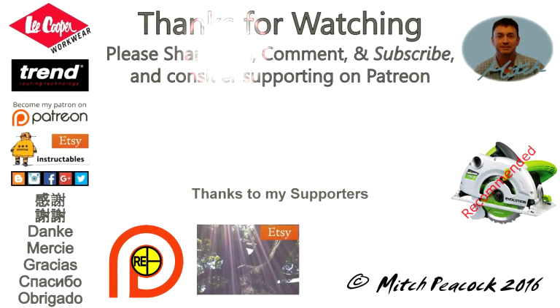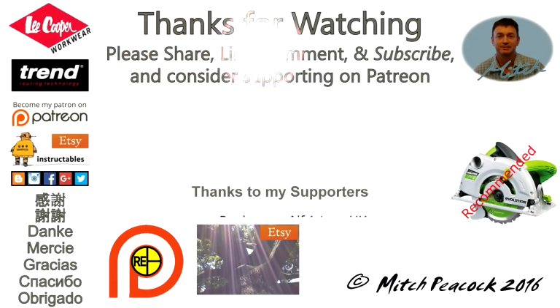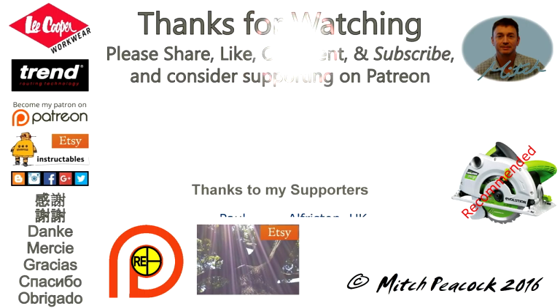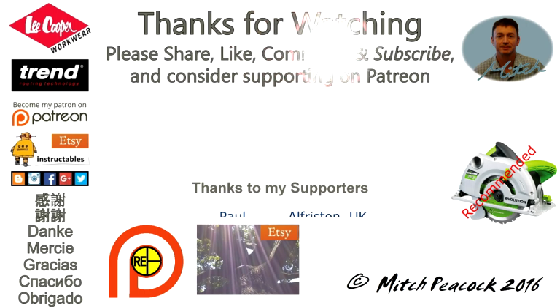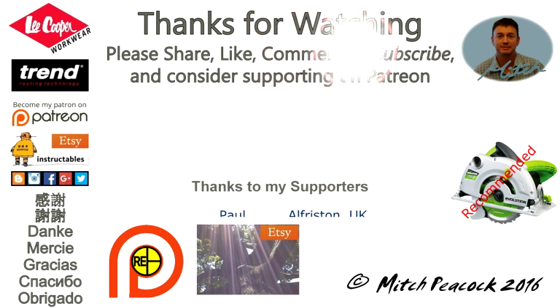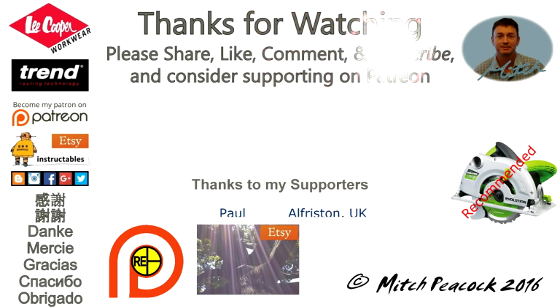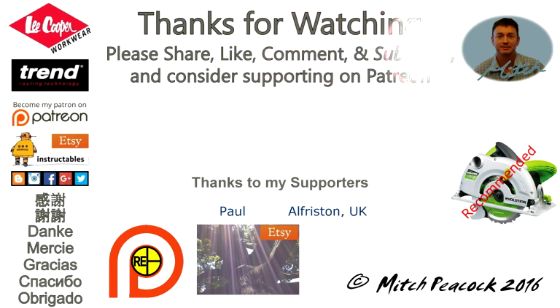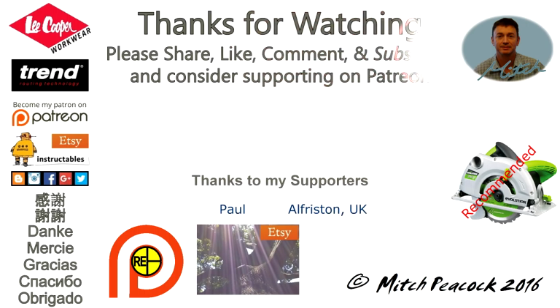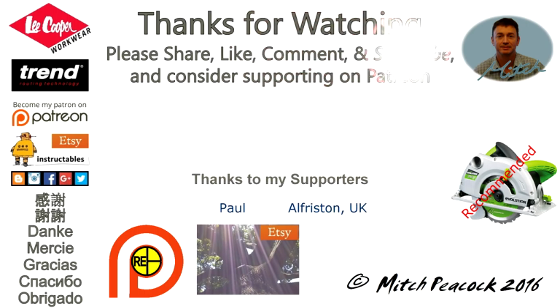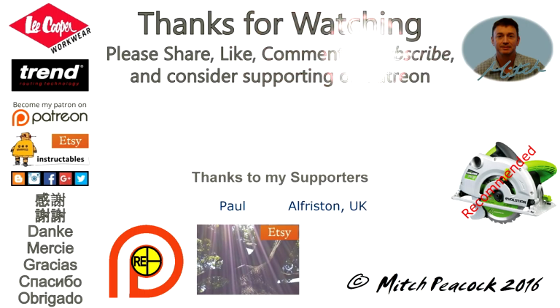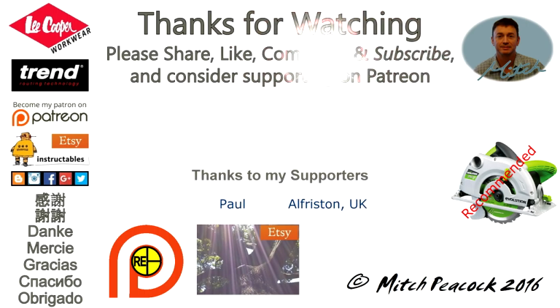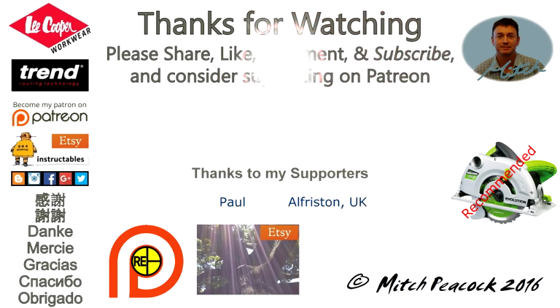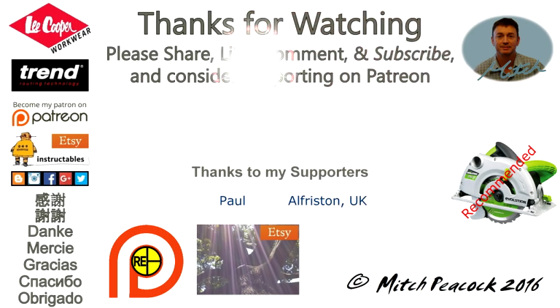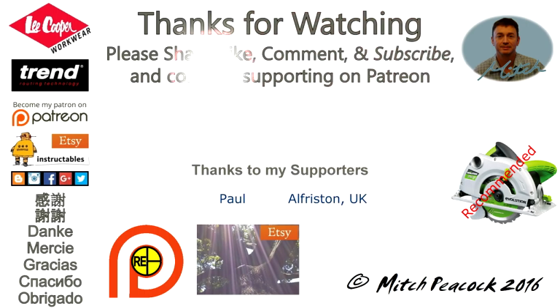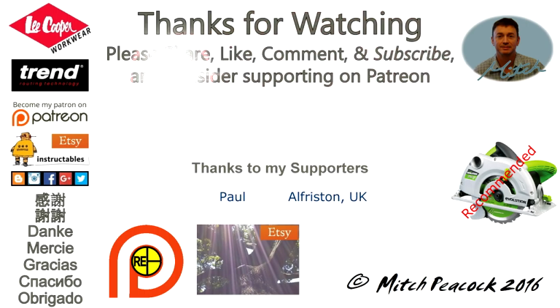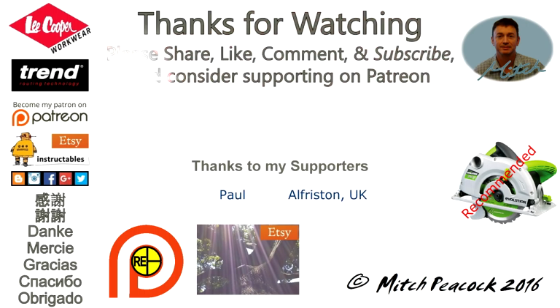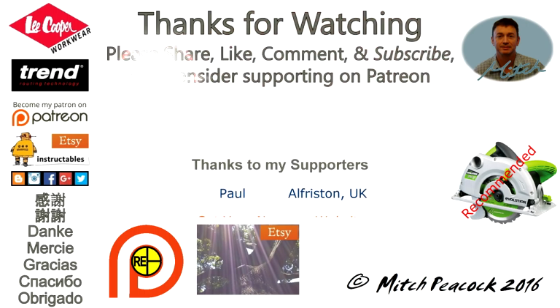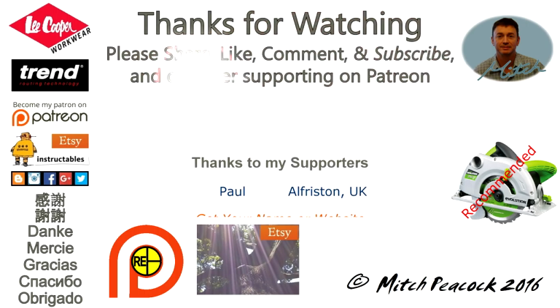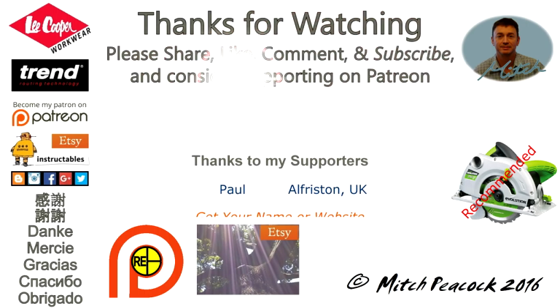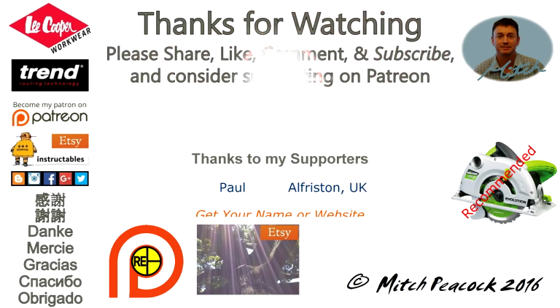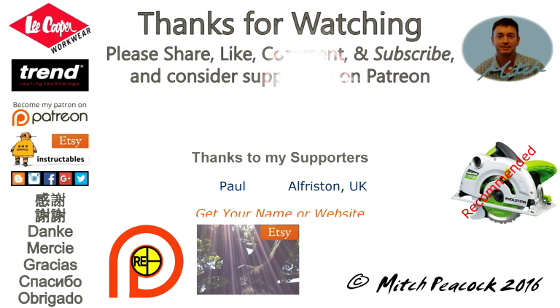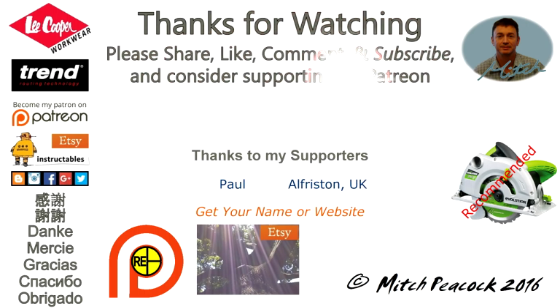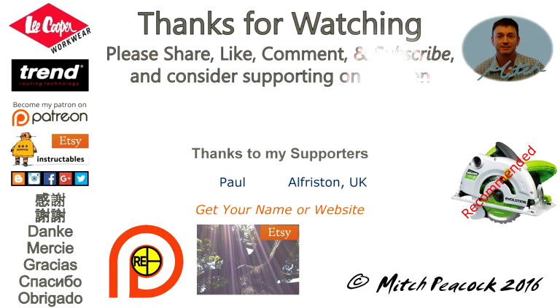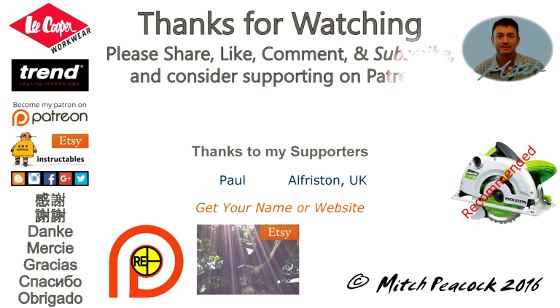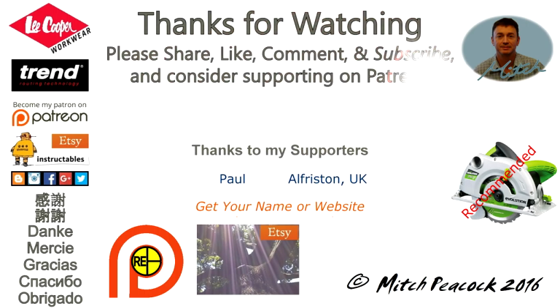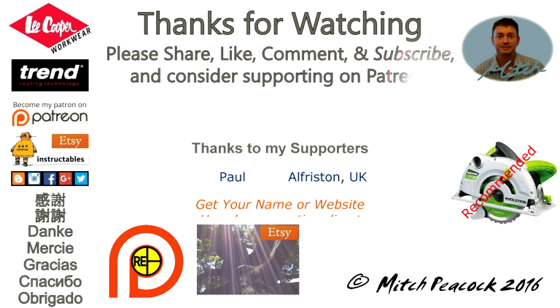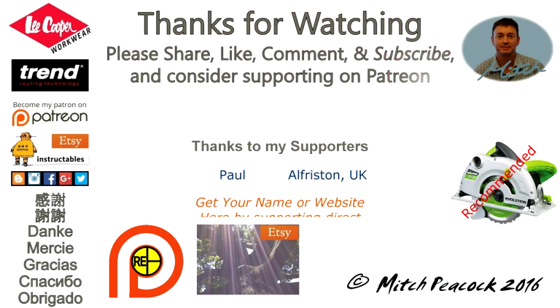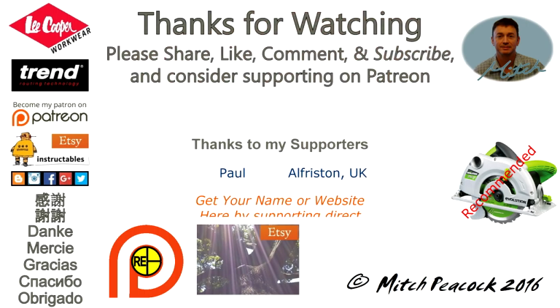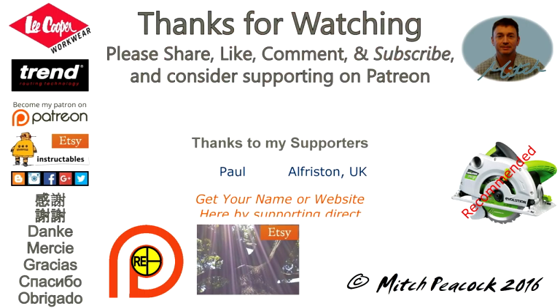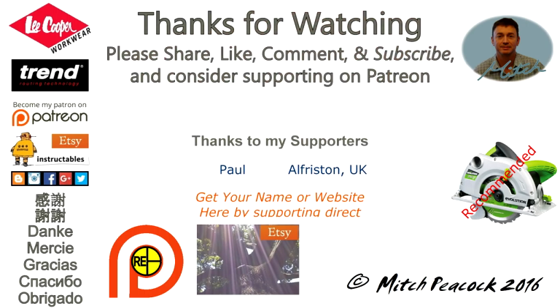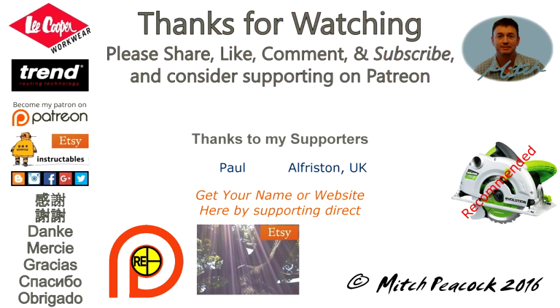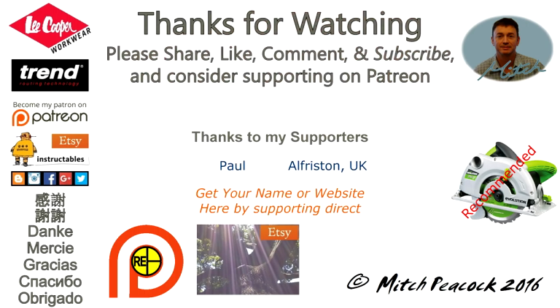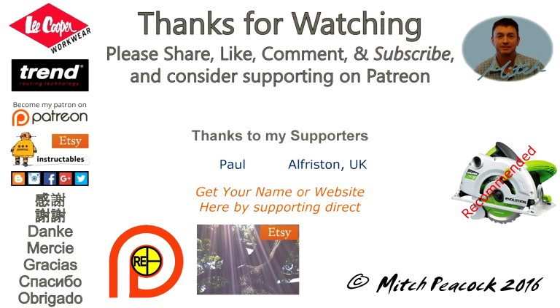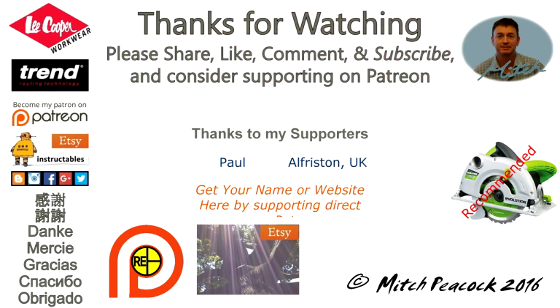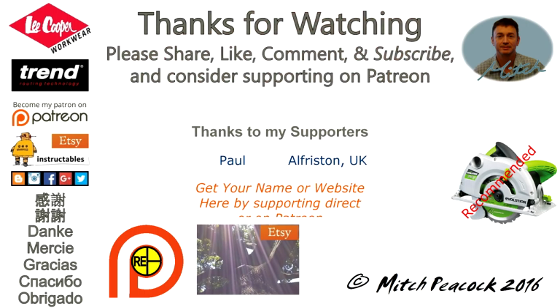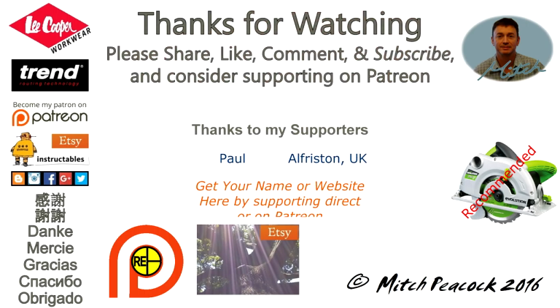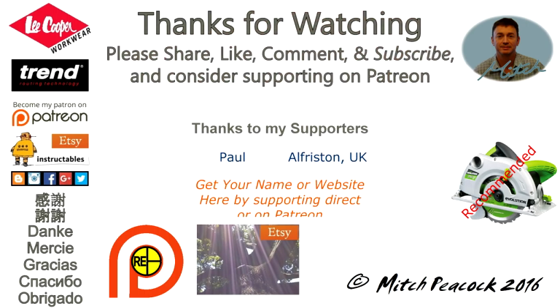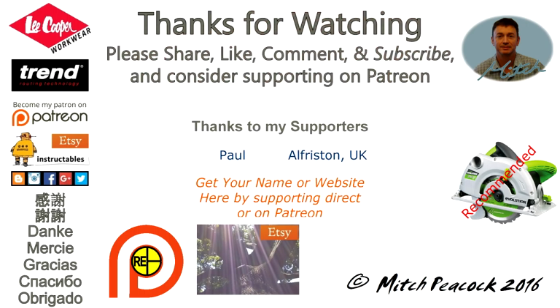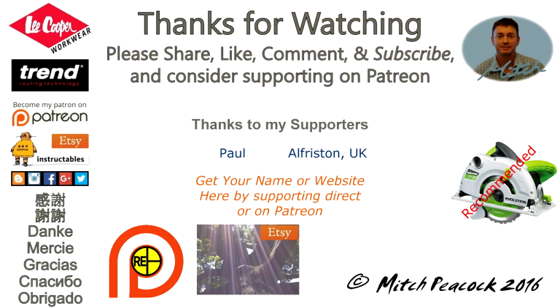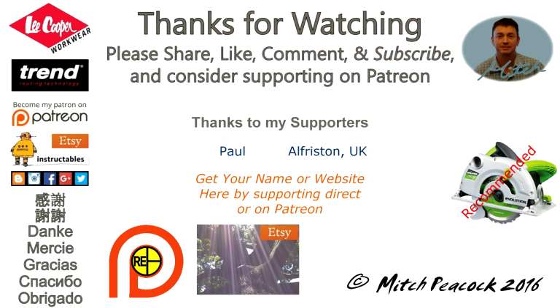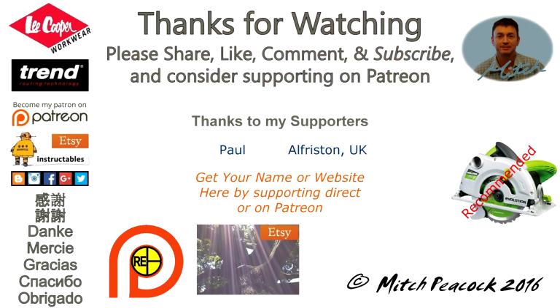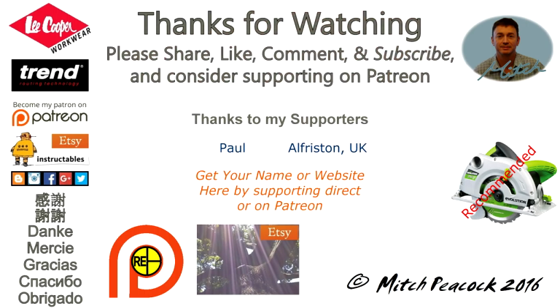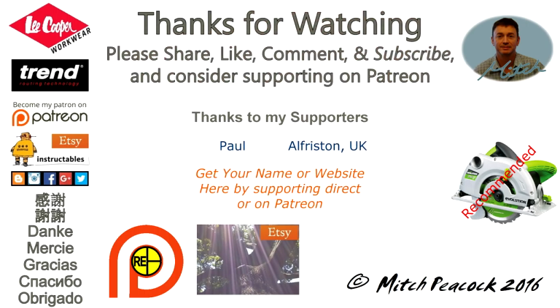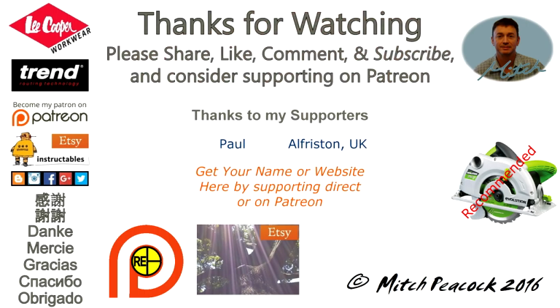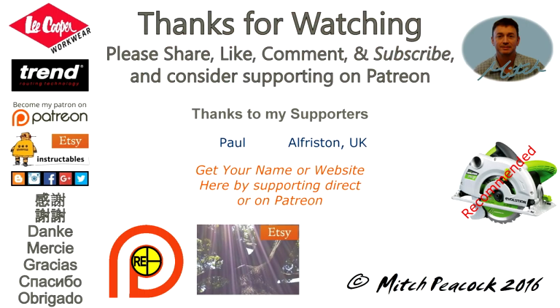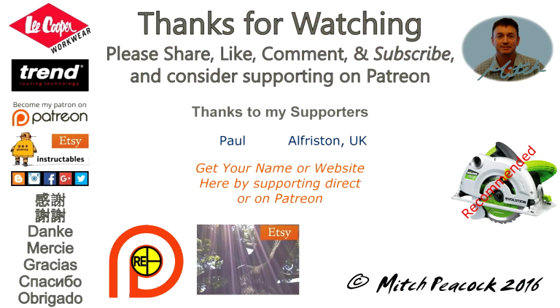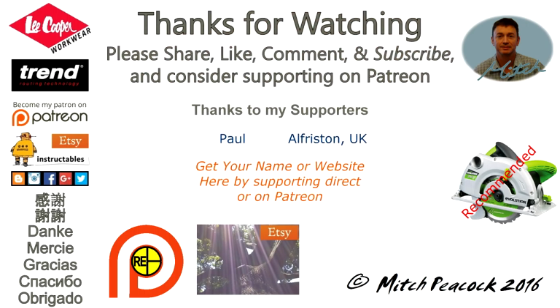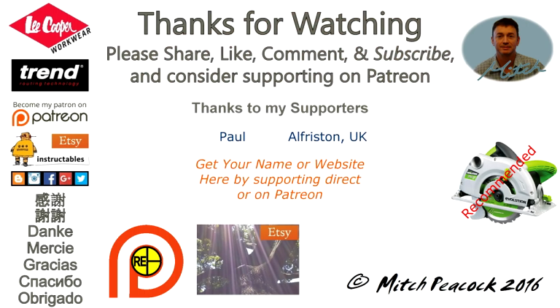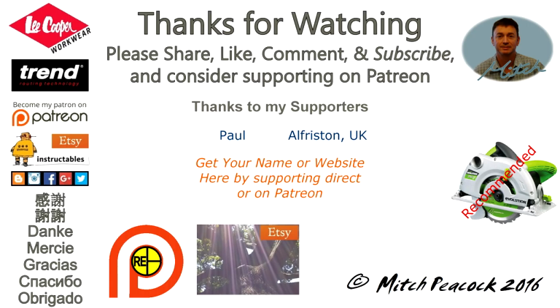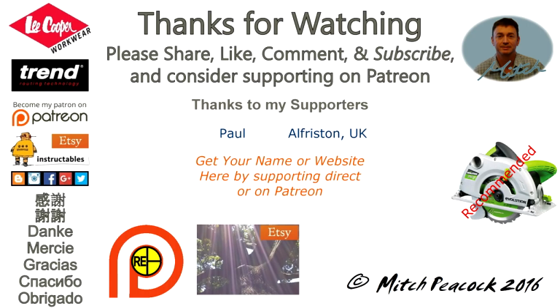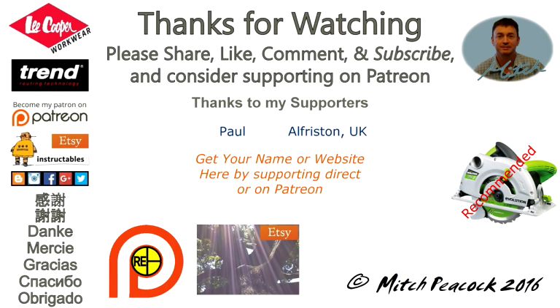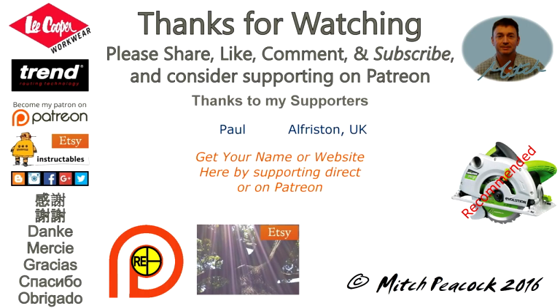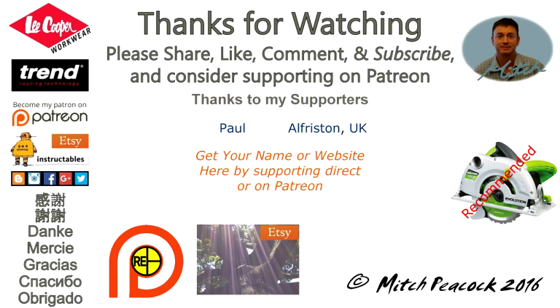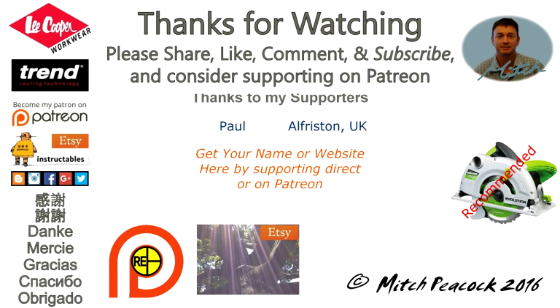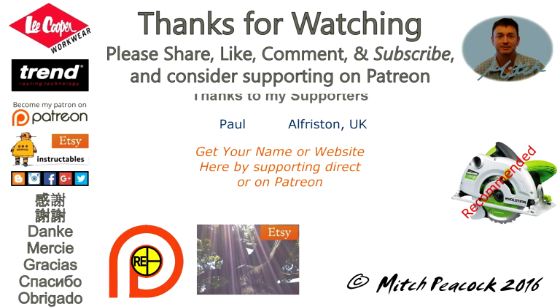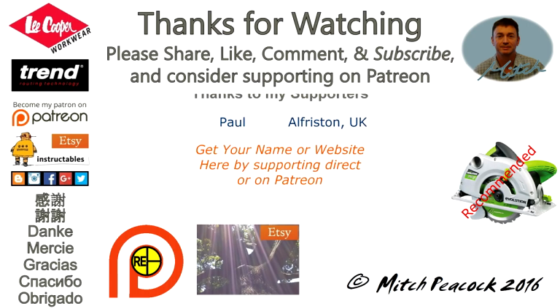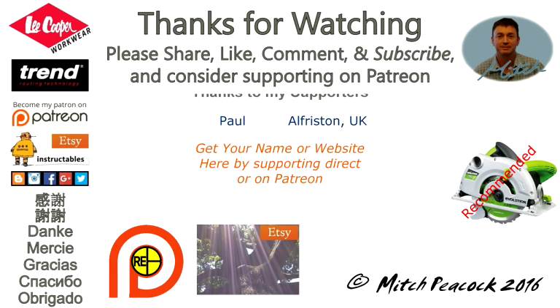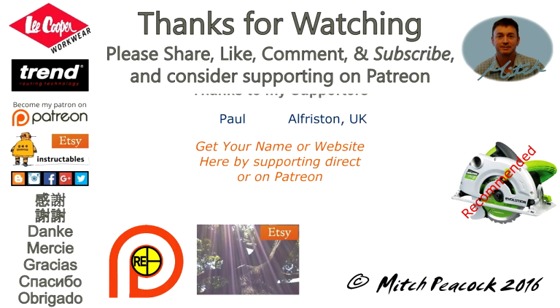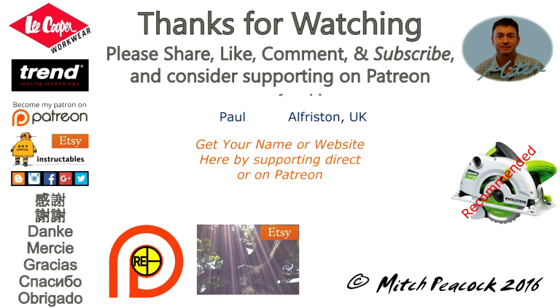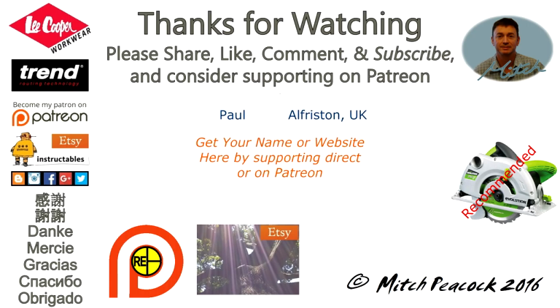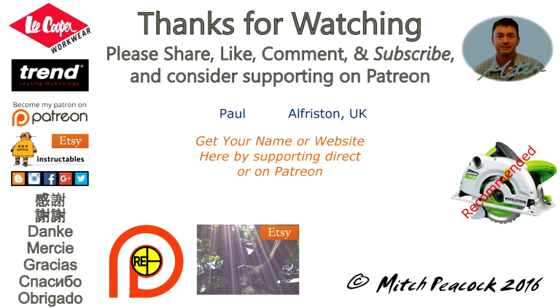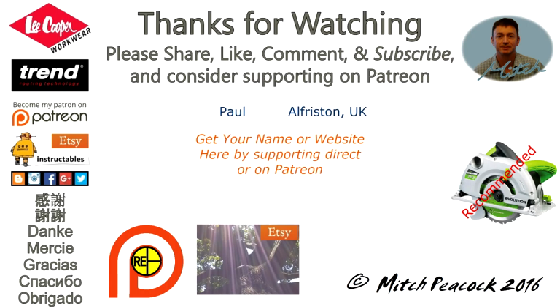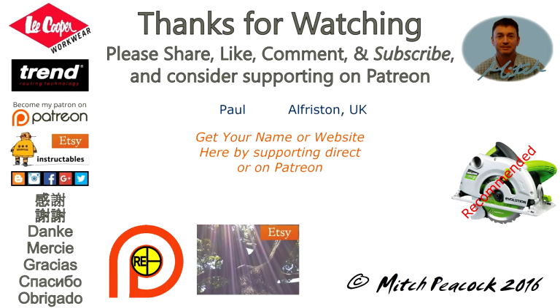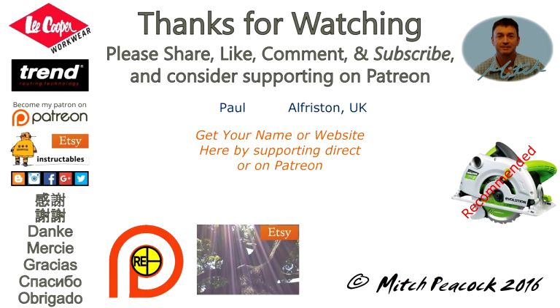Thanks for watching, and if you'd like to see more videos like this, please consider supporting me on Patreon. Cheerio!